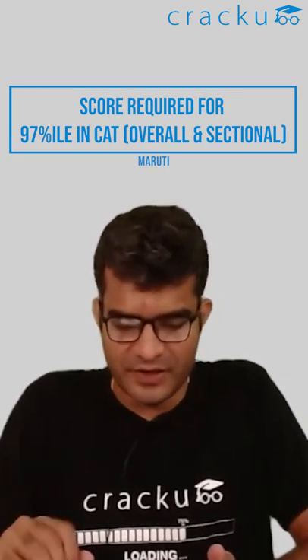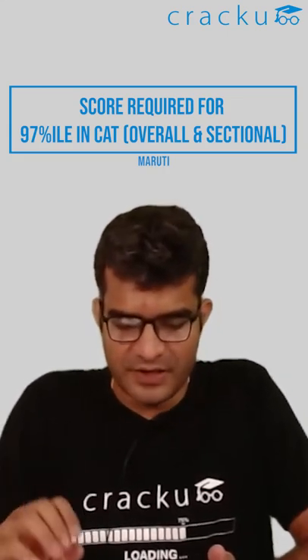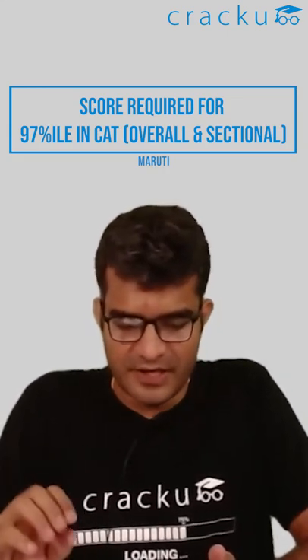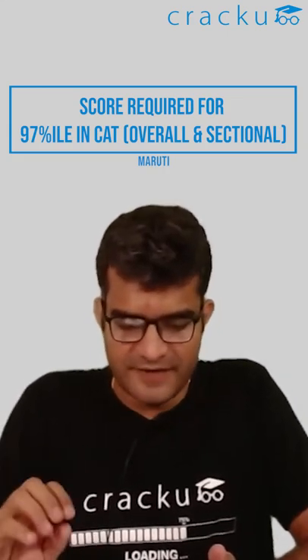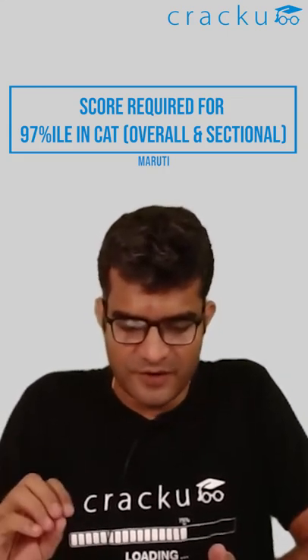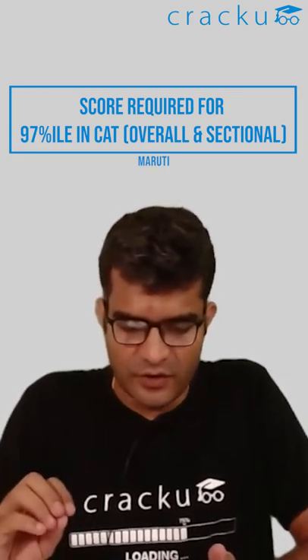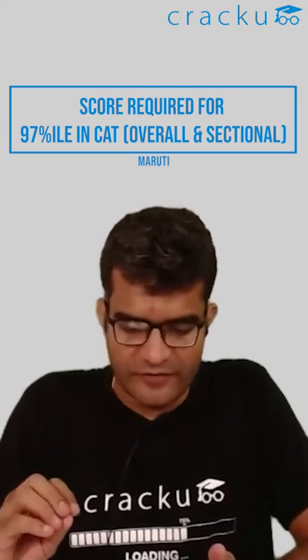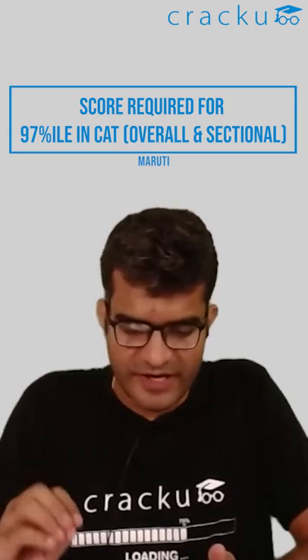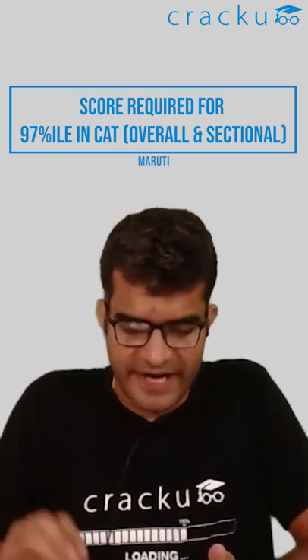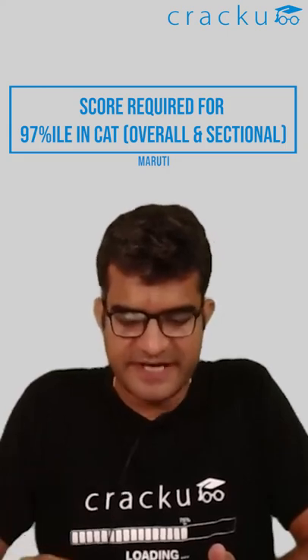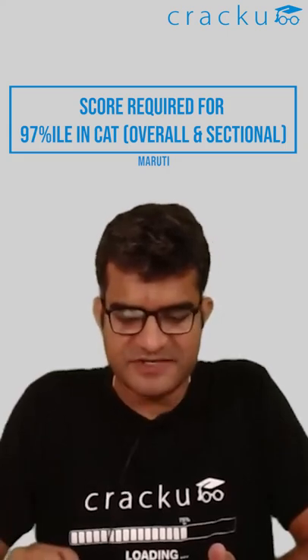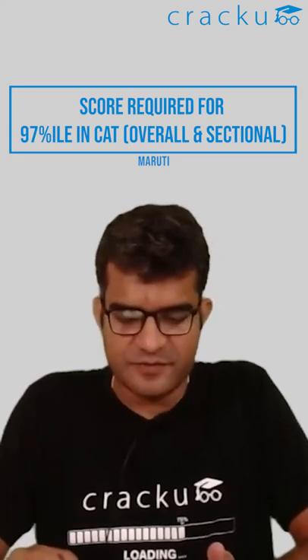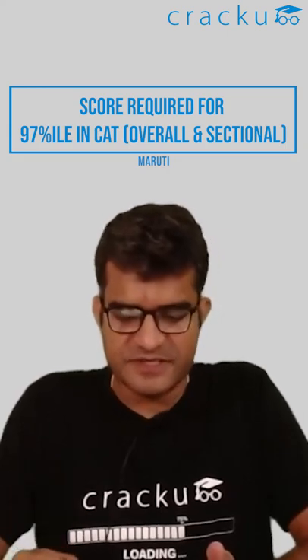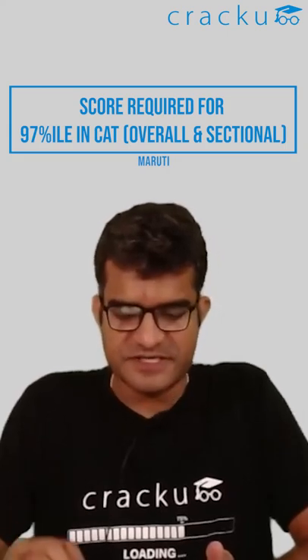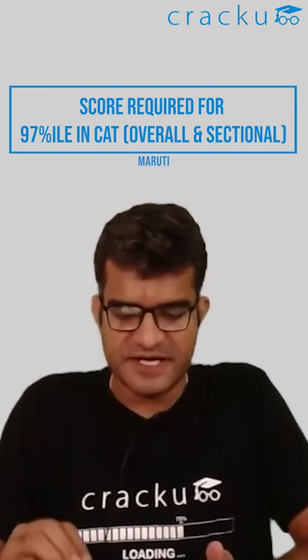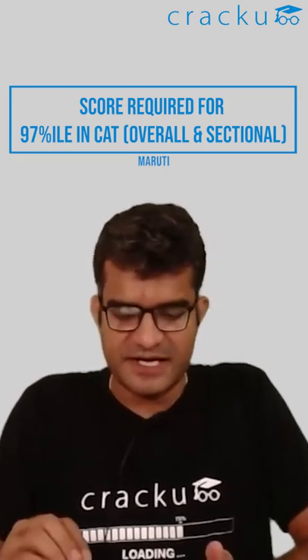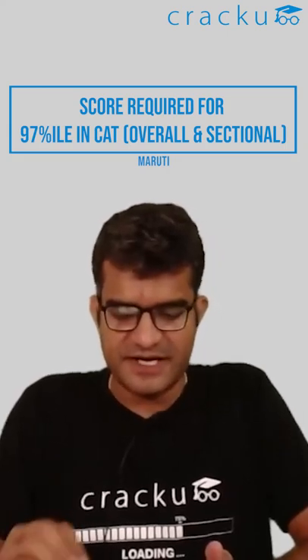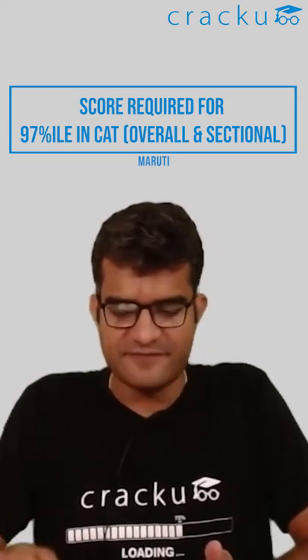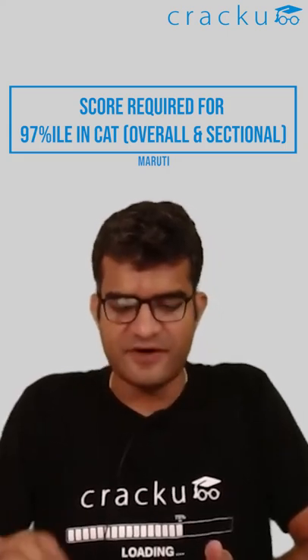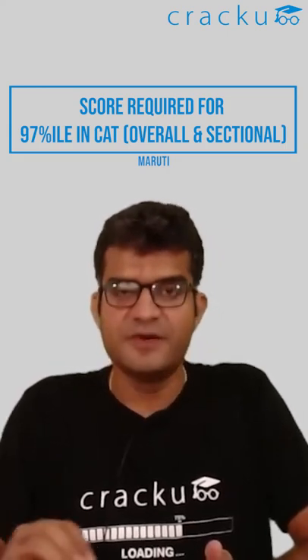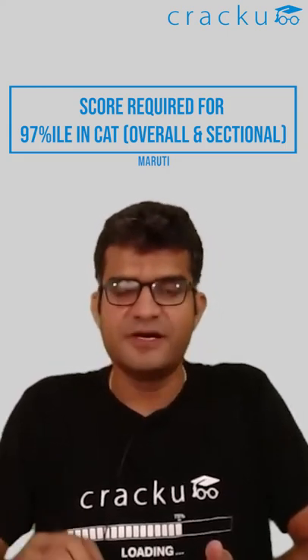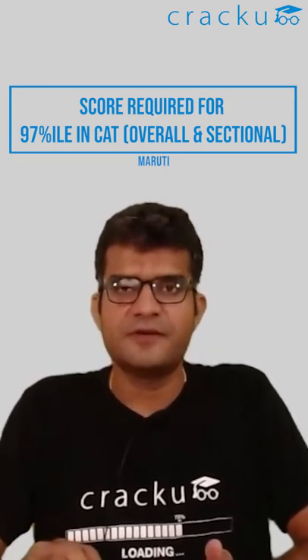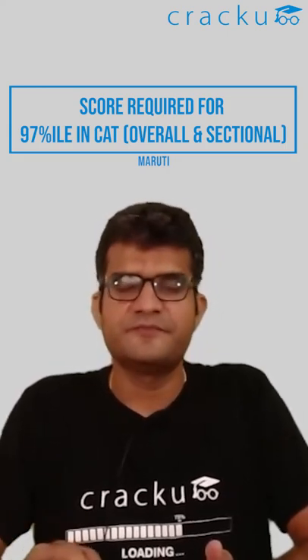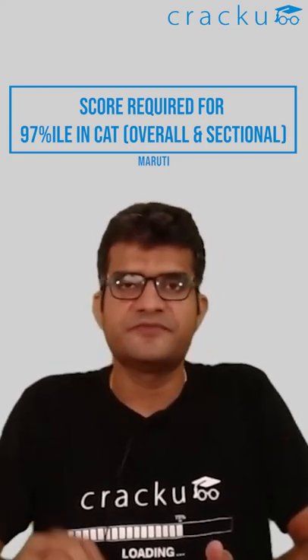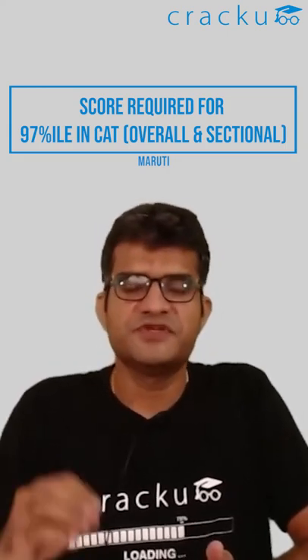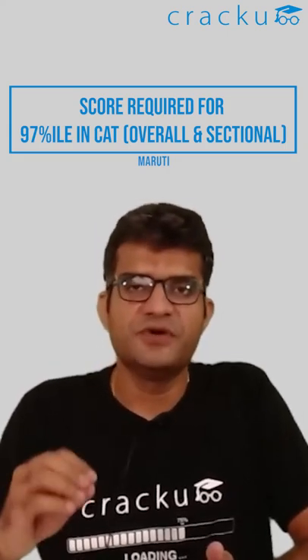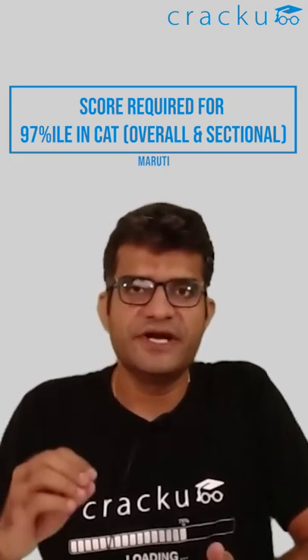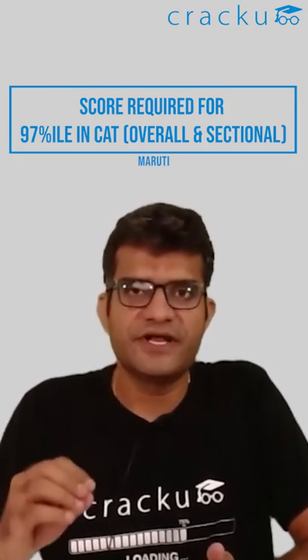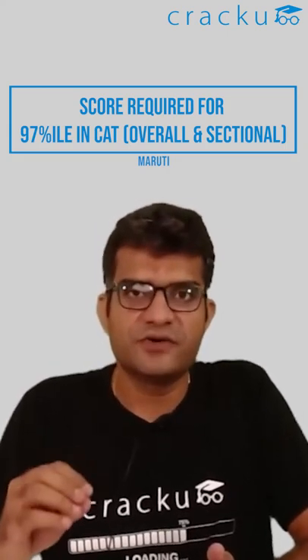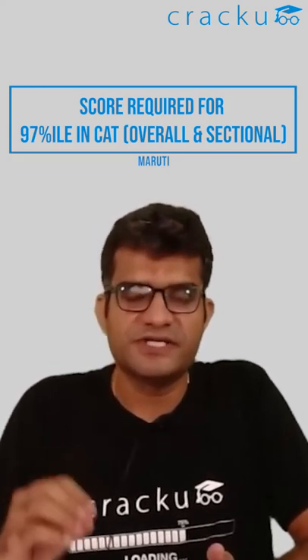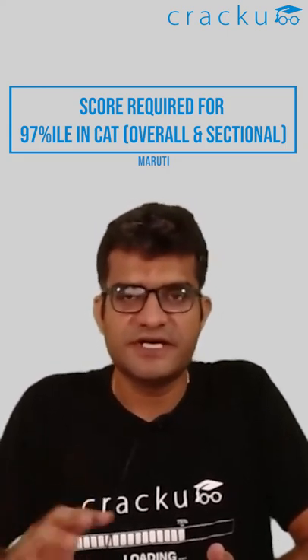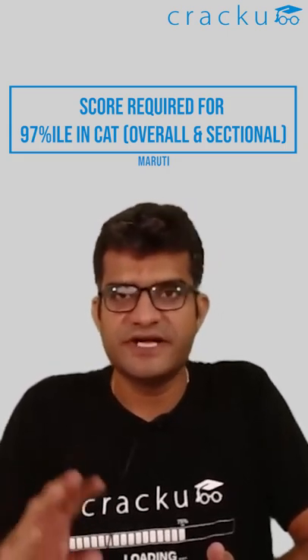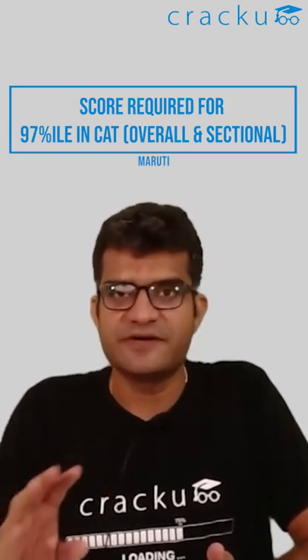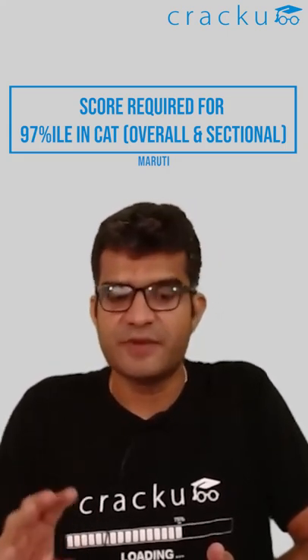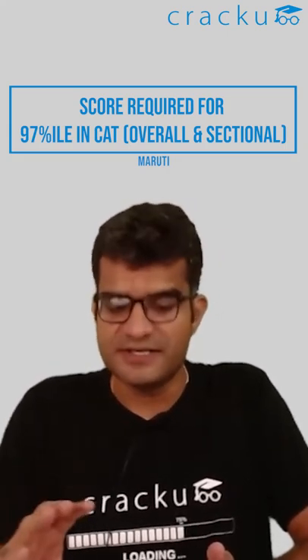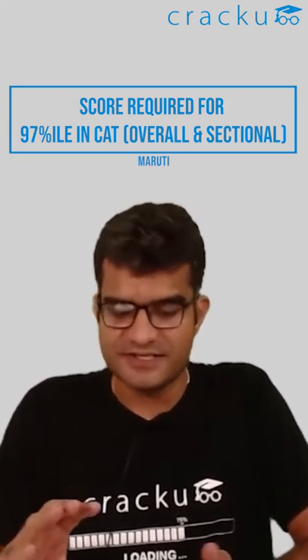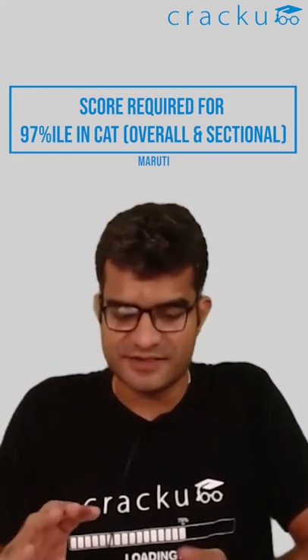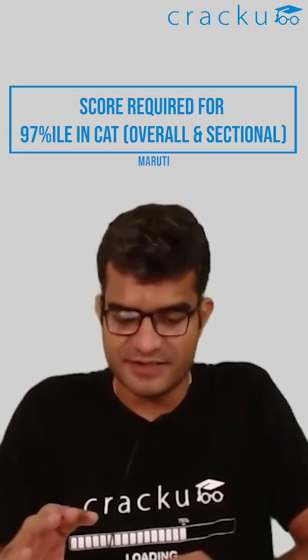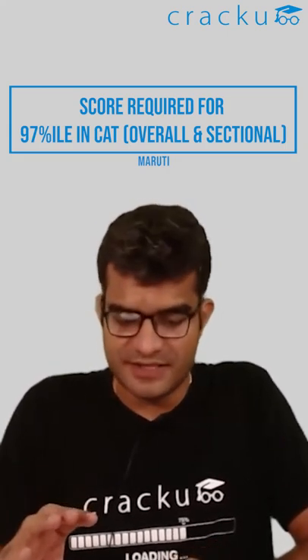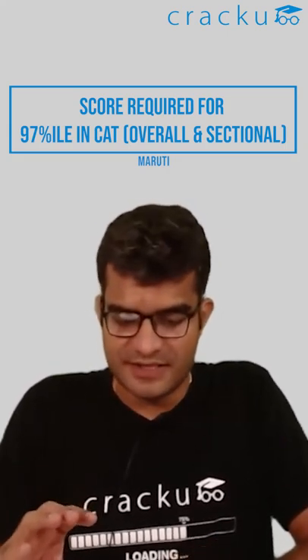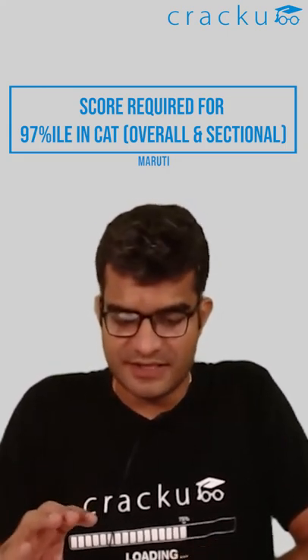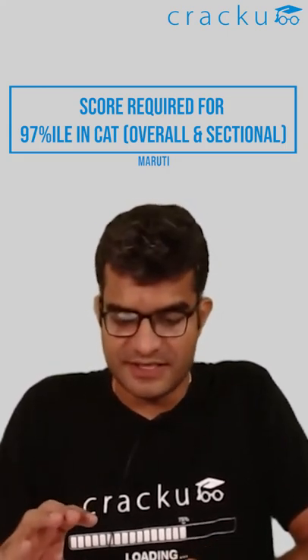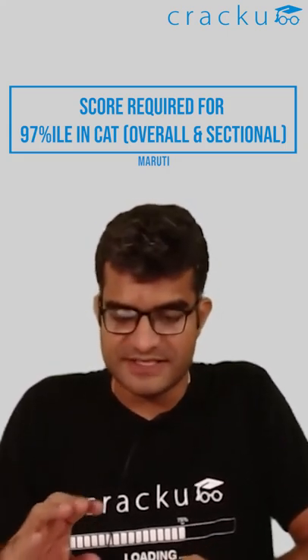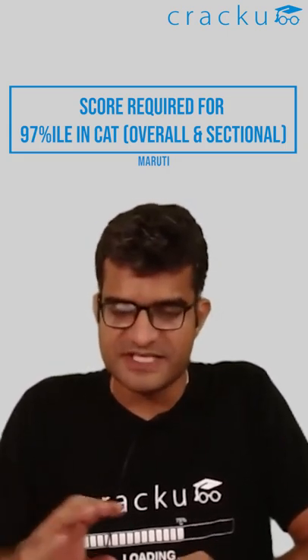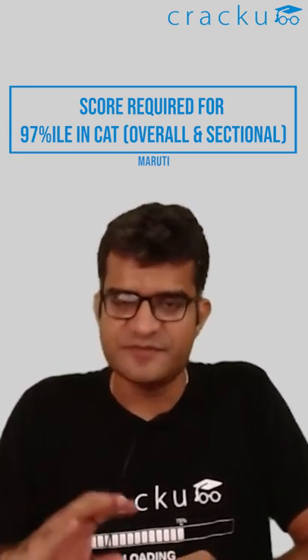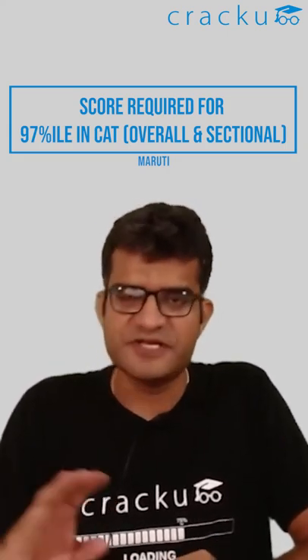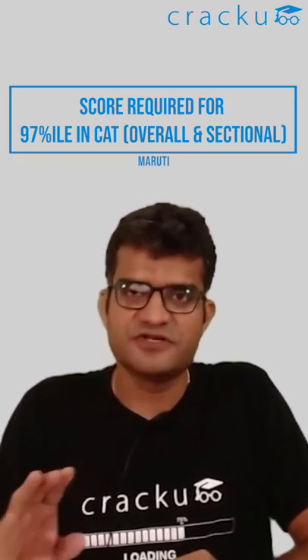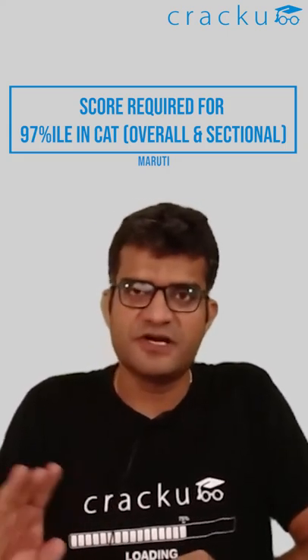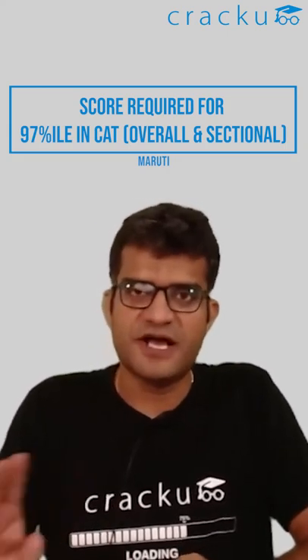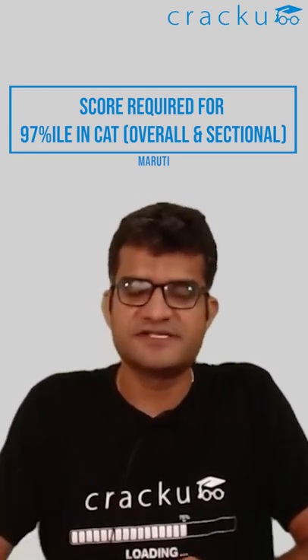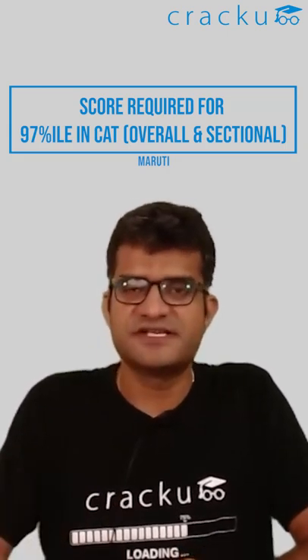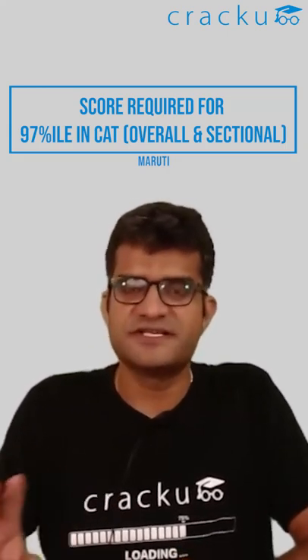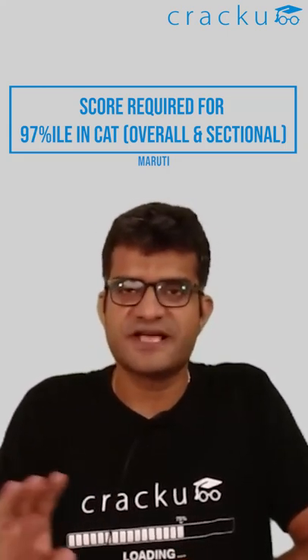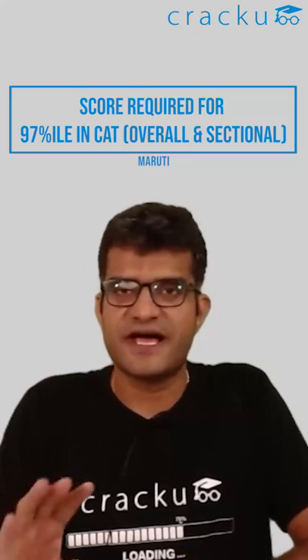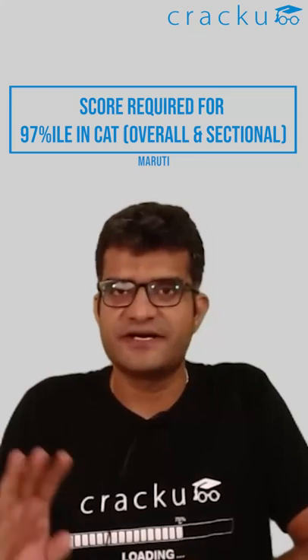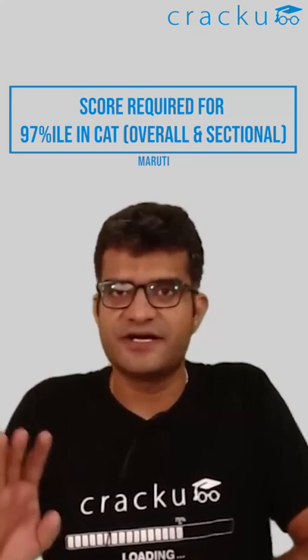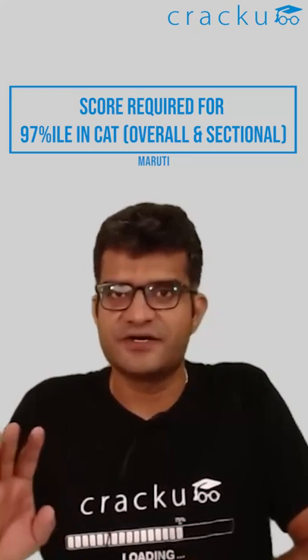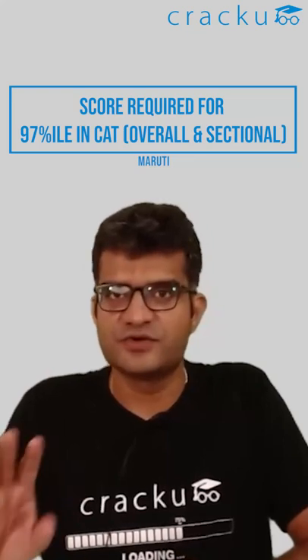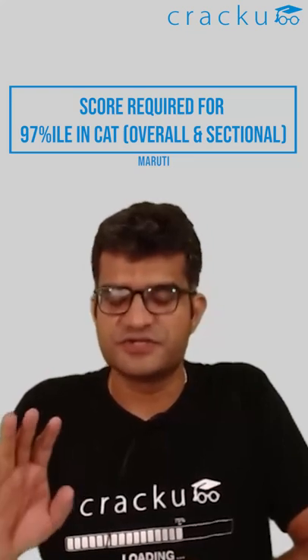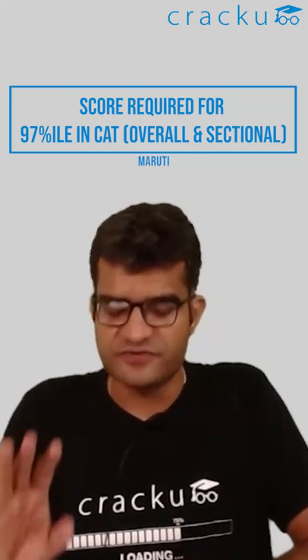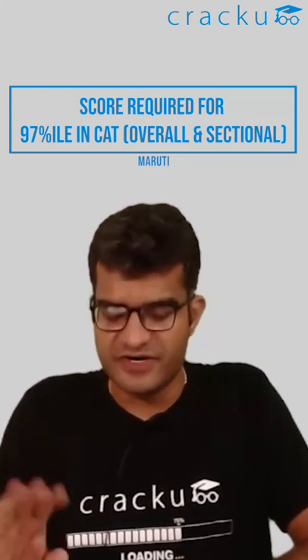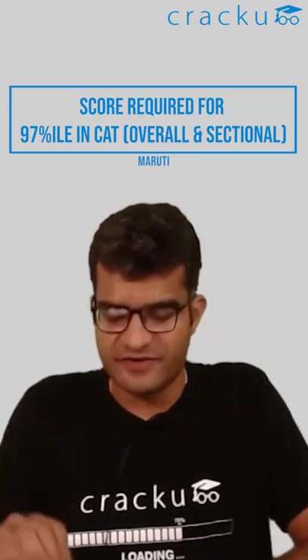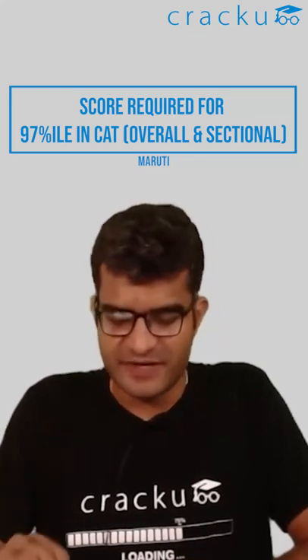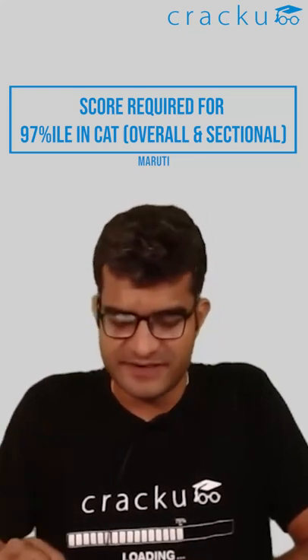If you're looking for 97 percentile in verbal, you'll need around 38 marks. This is based on last year's CAT 2021 marks.